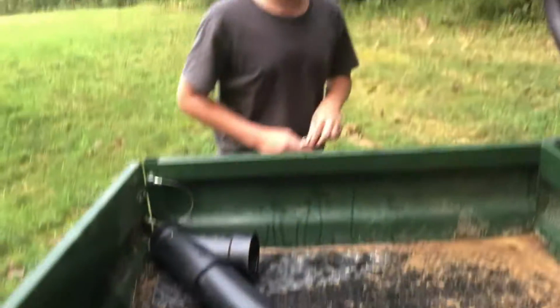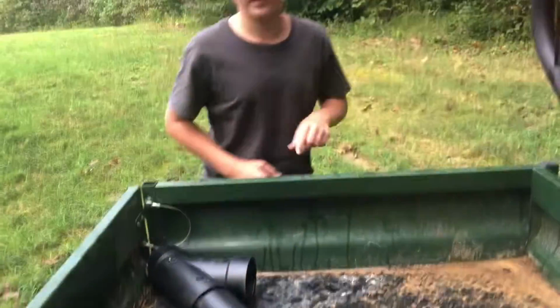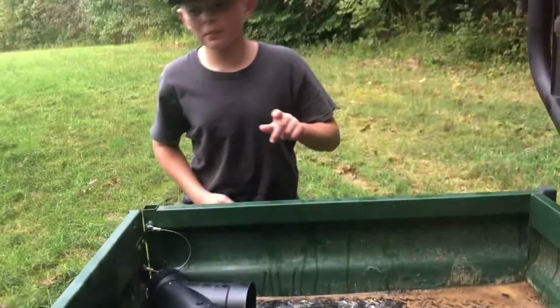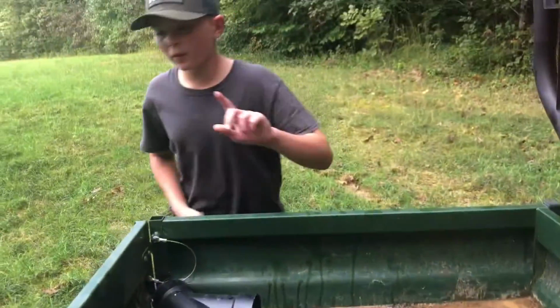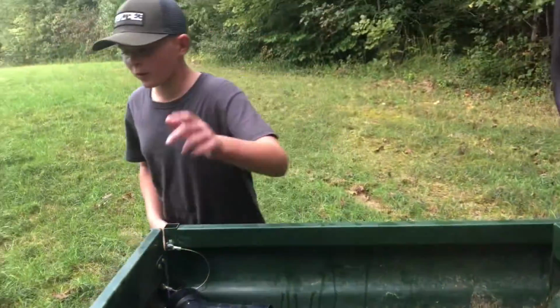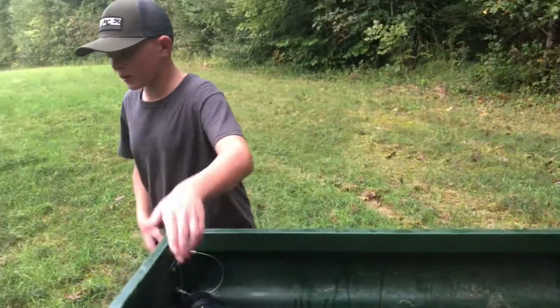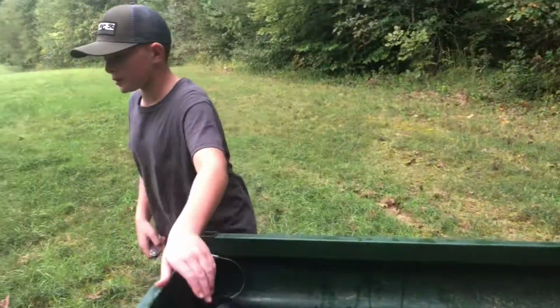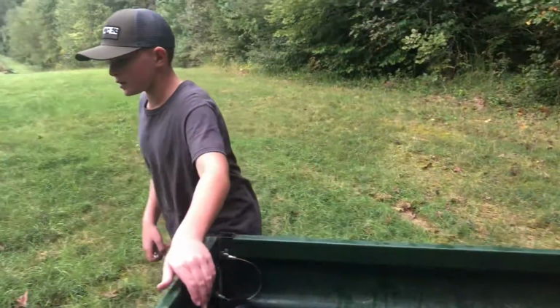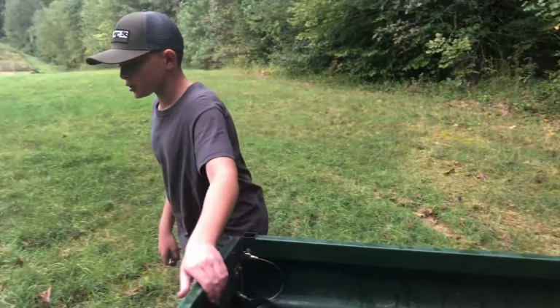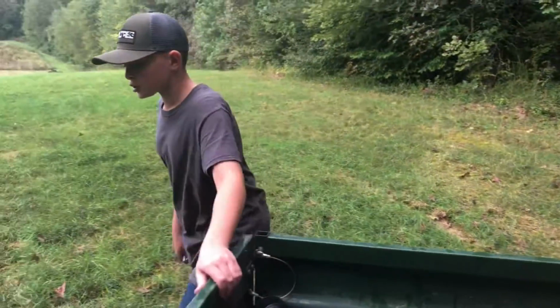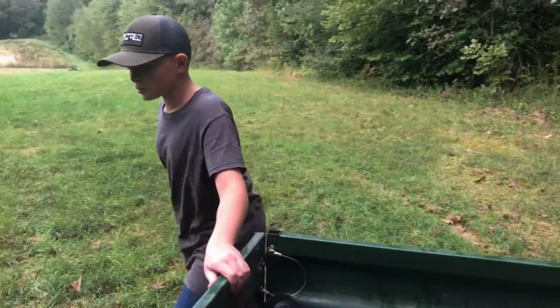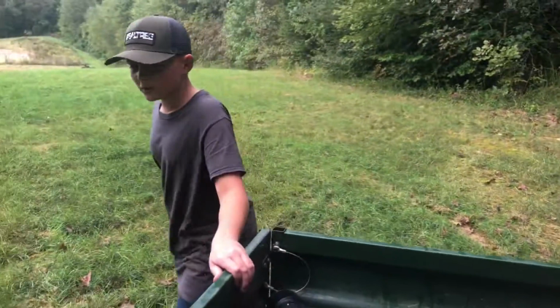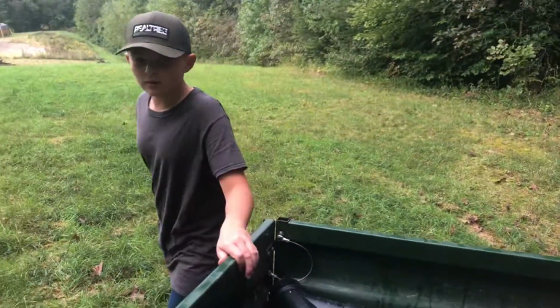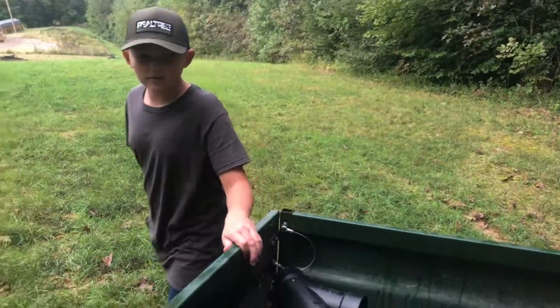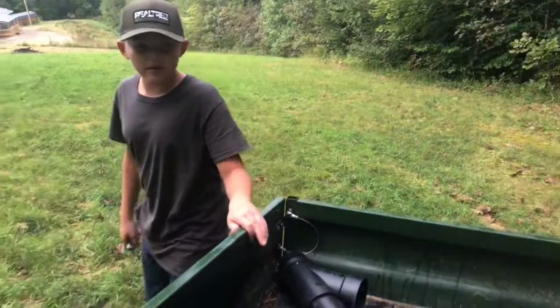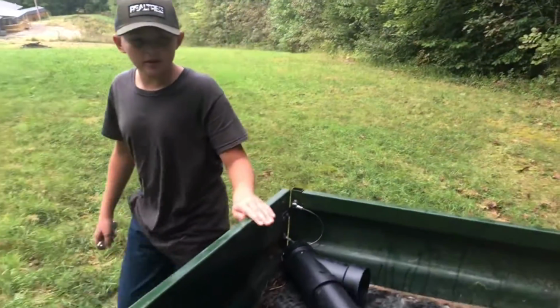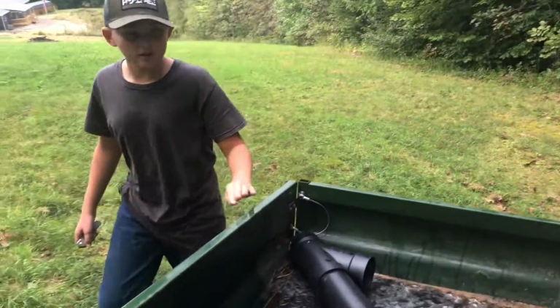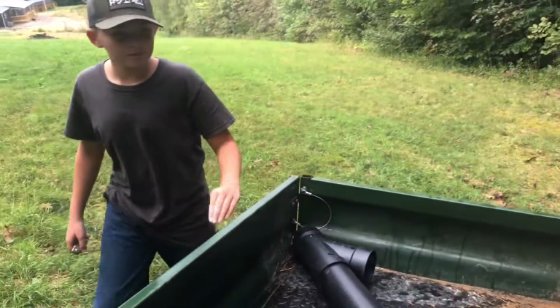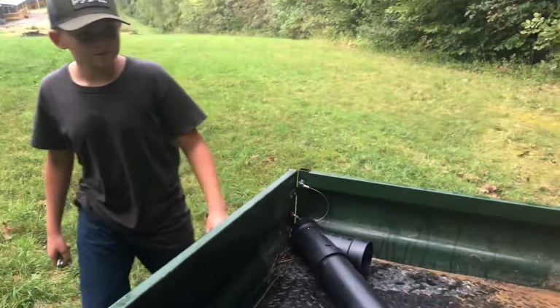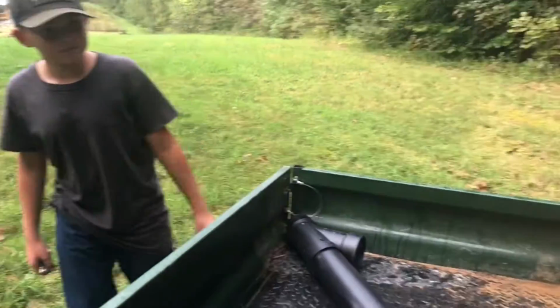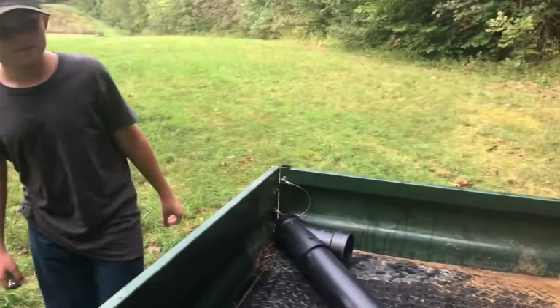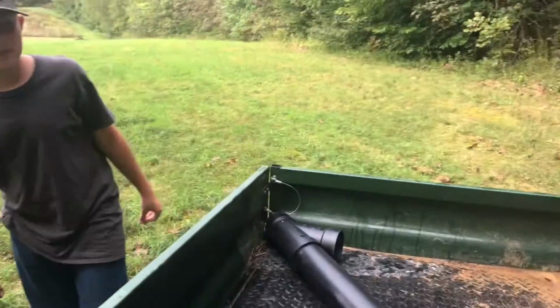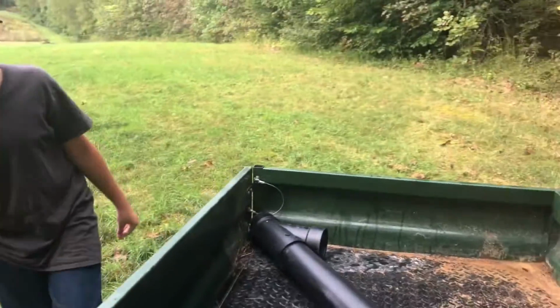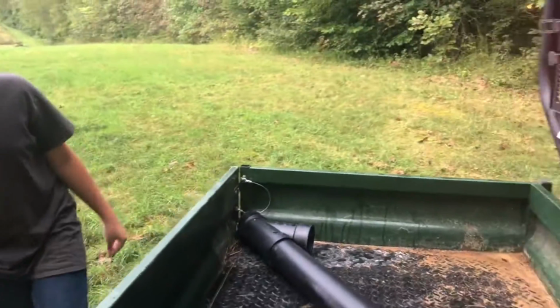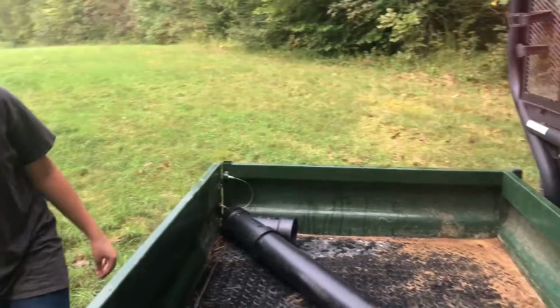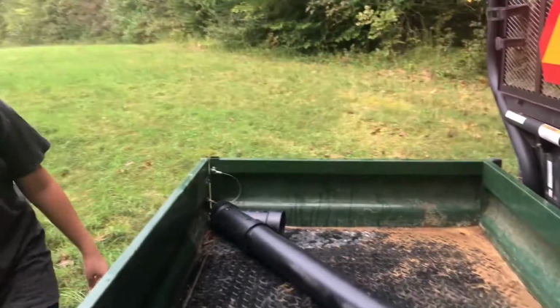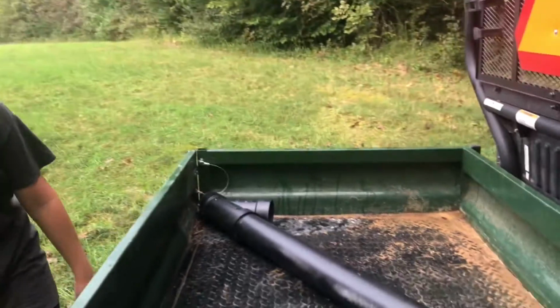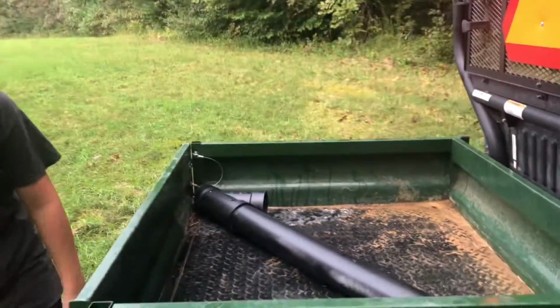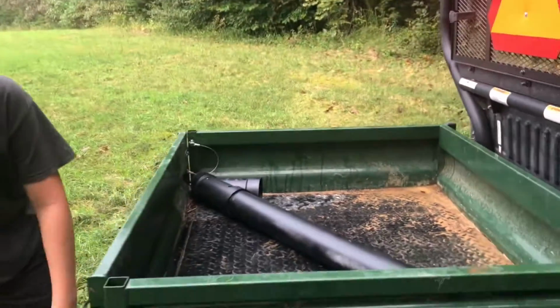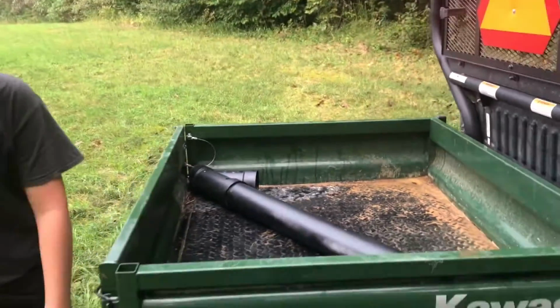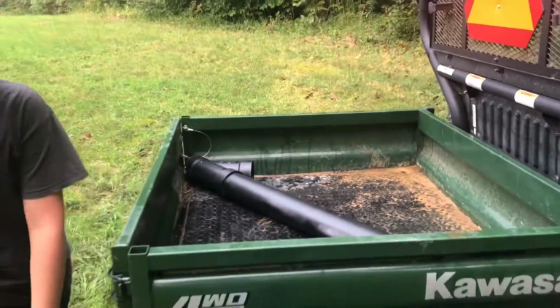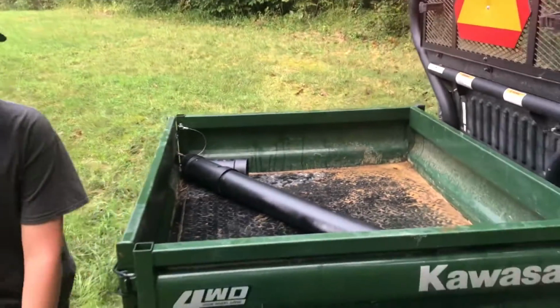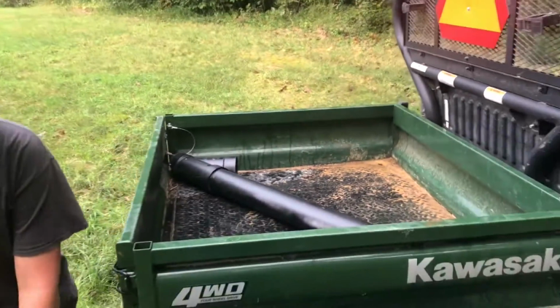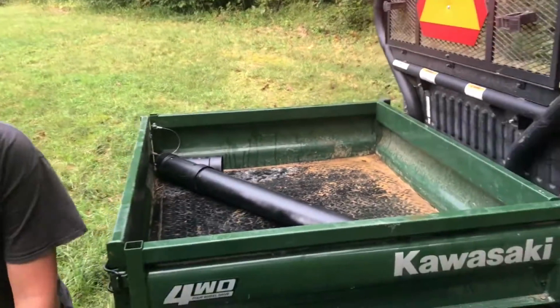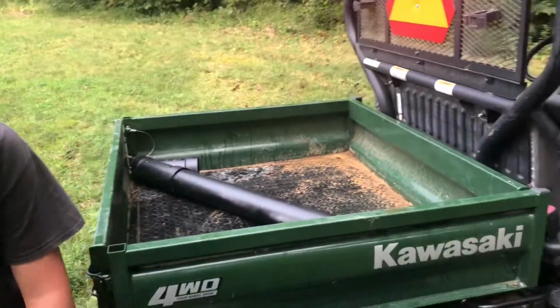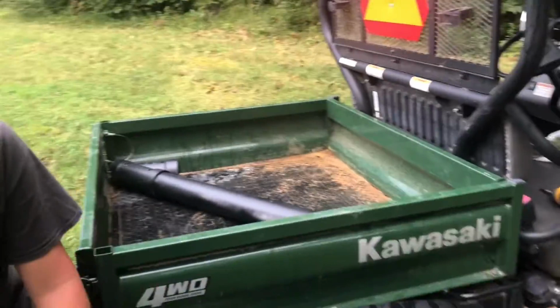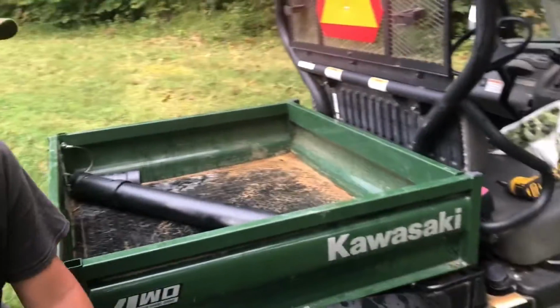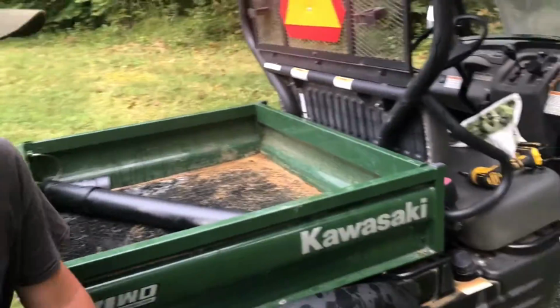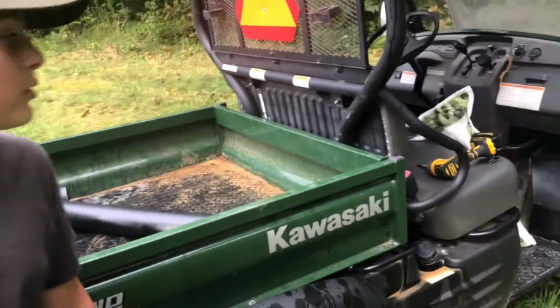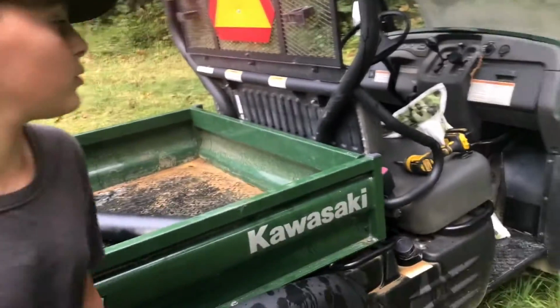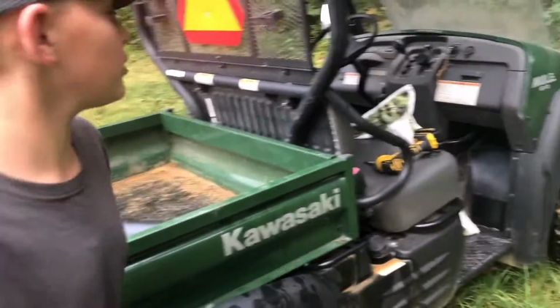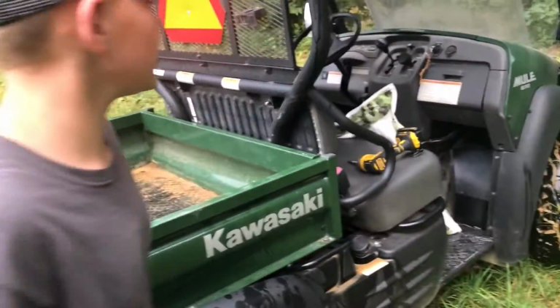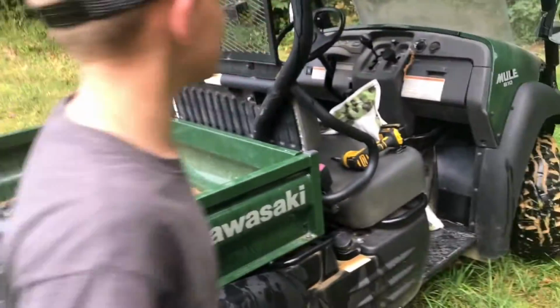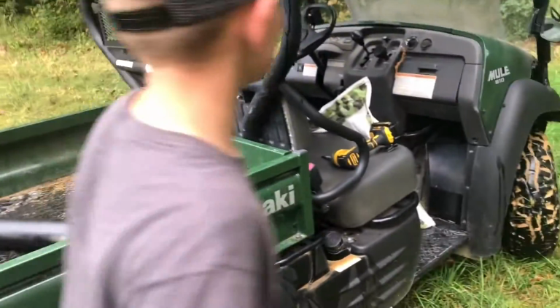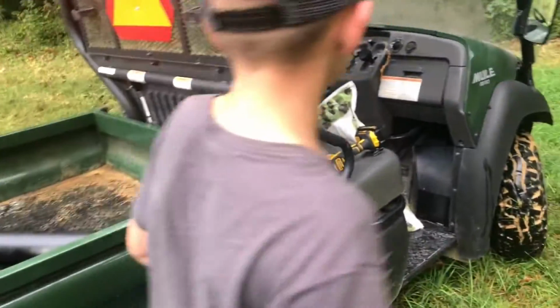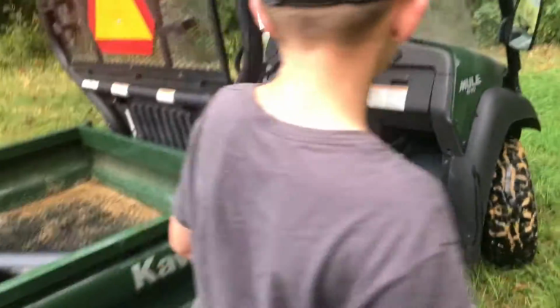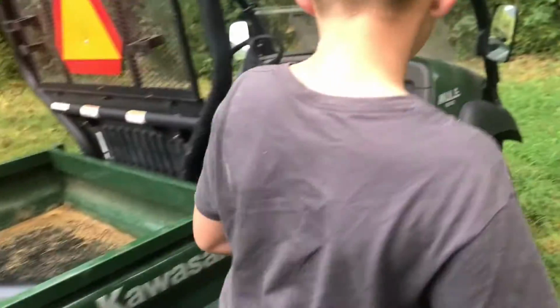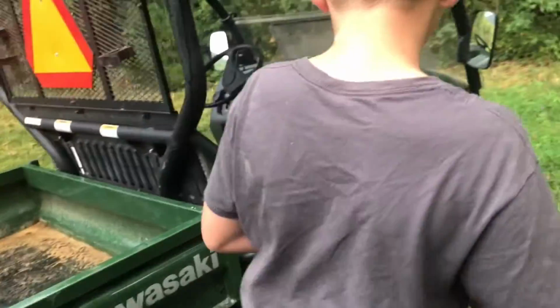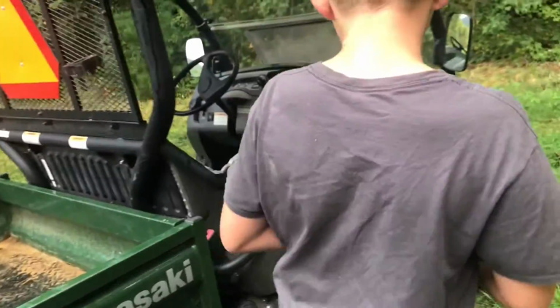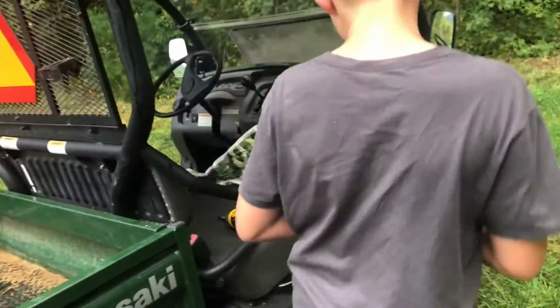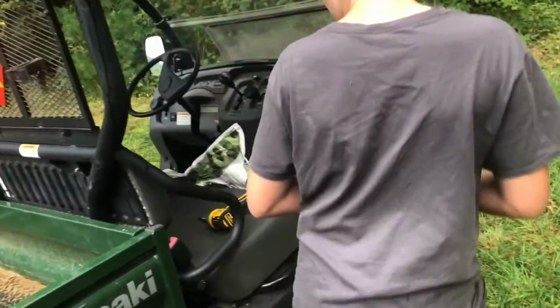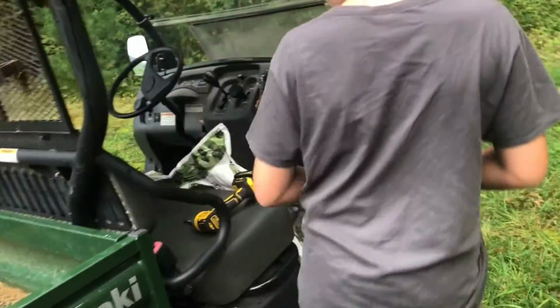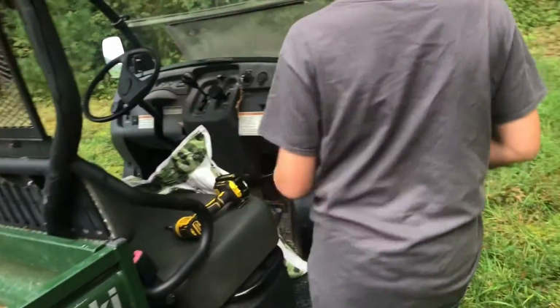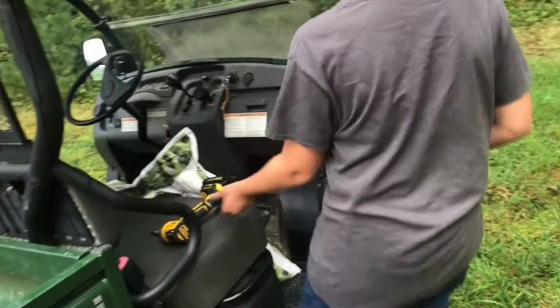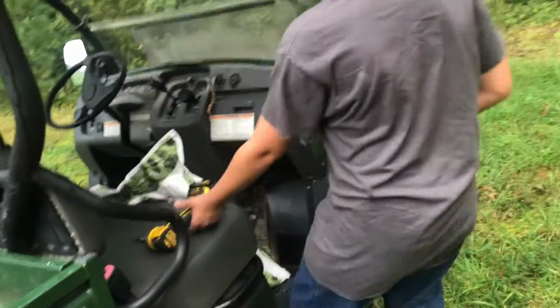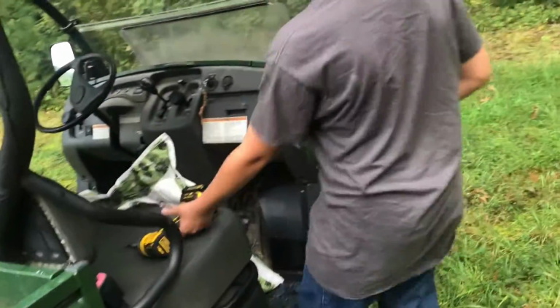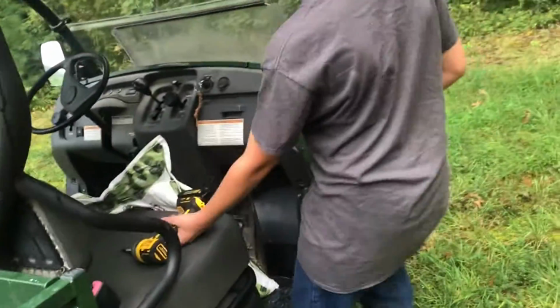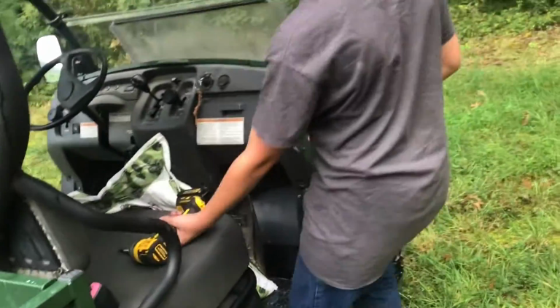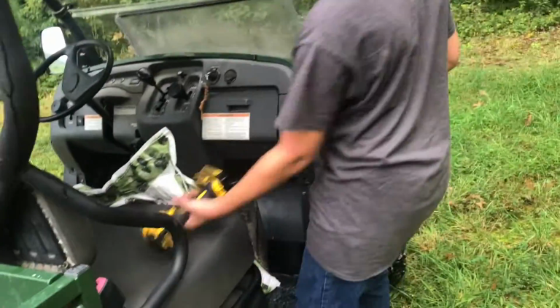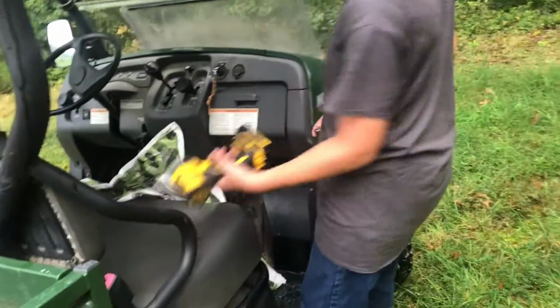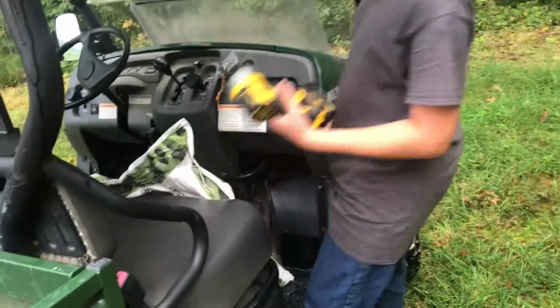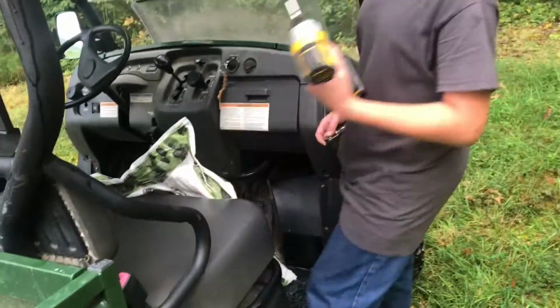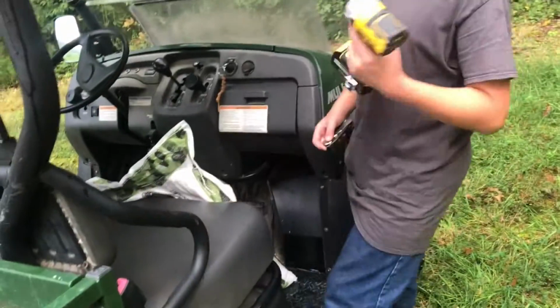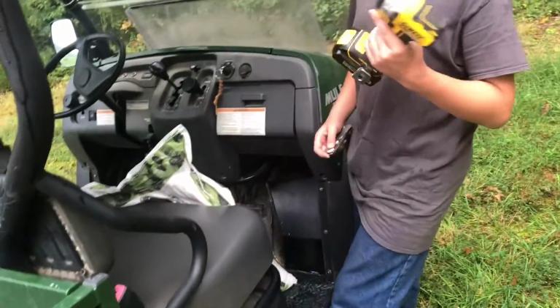We're going to dump corn up here so we don't have to carry a five or ten-pound bag through the woods. We've got a drill.